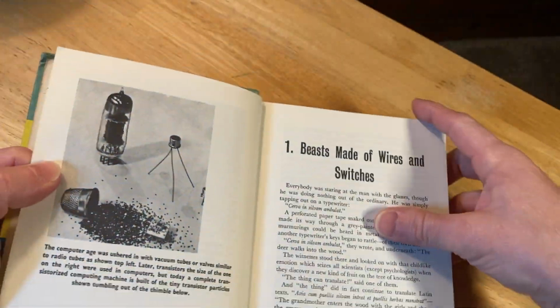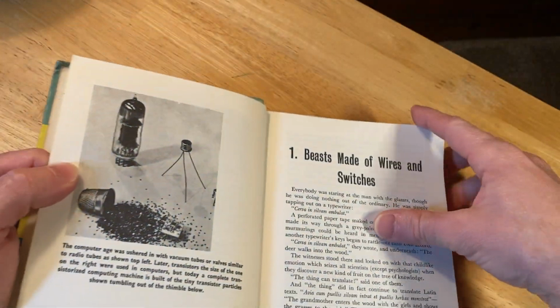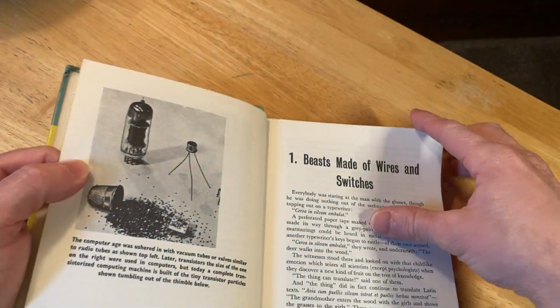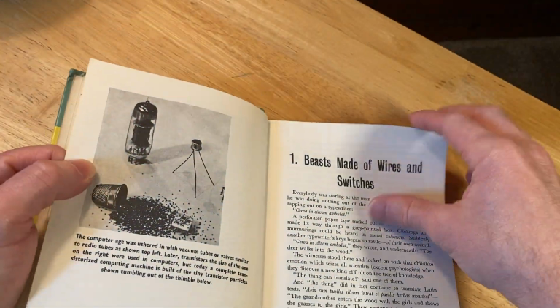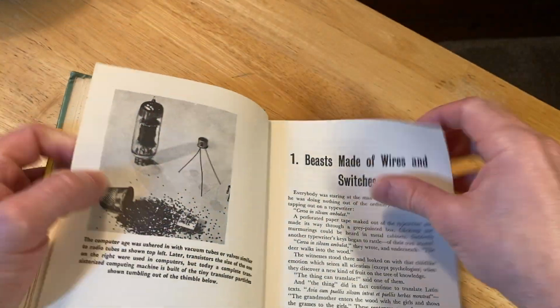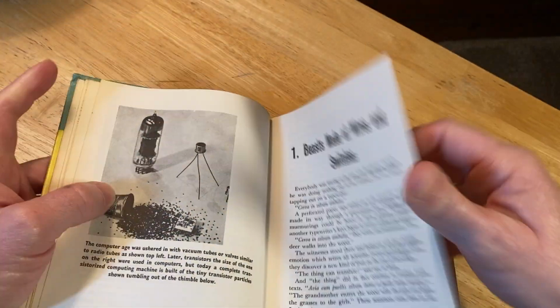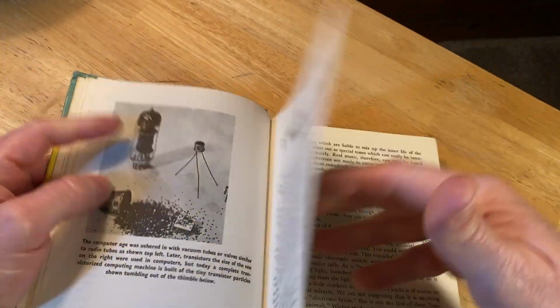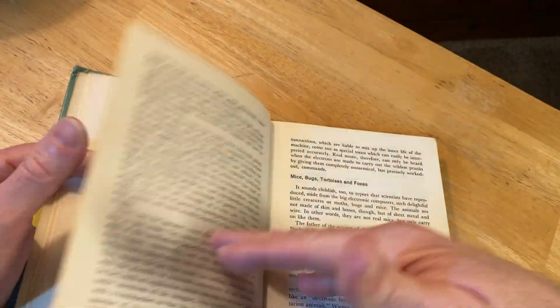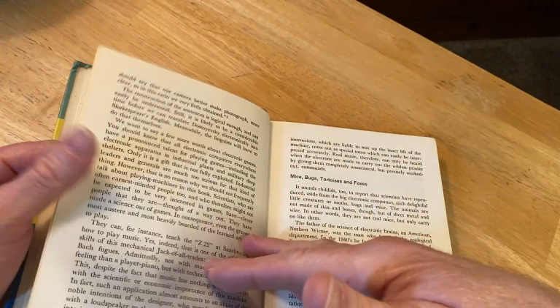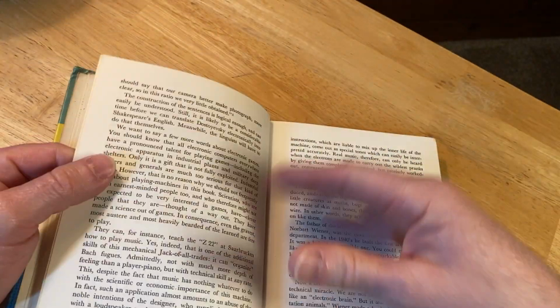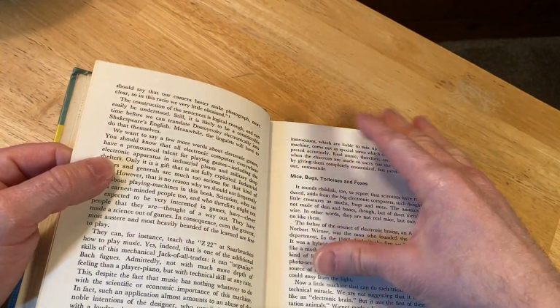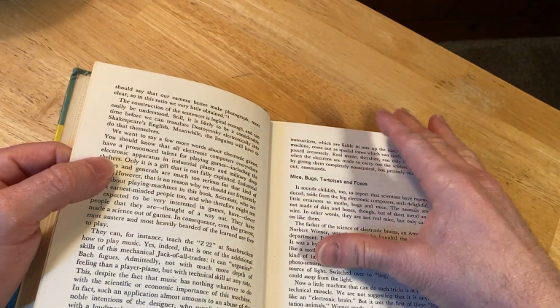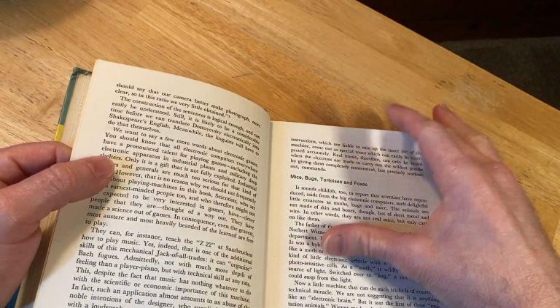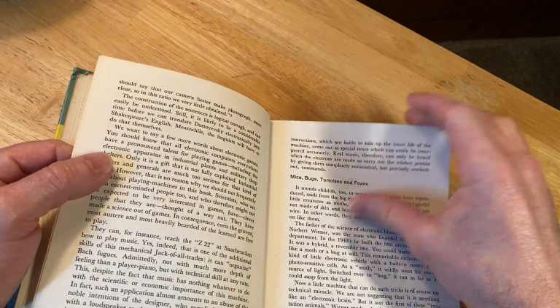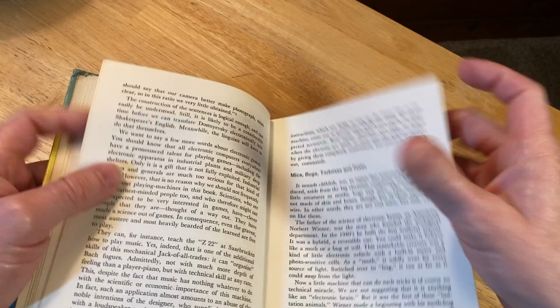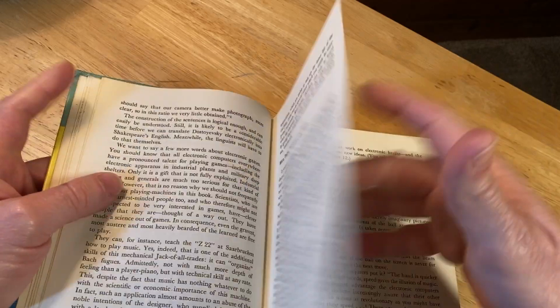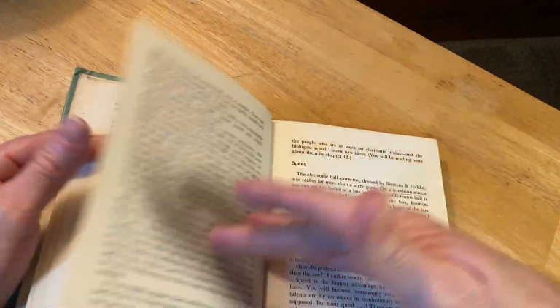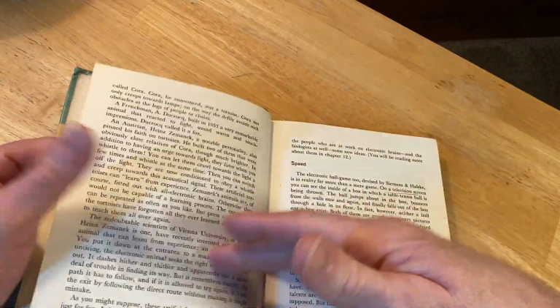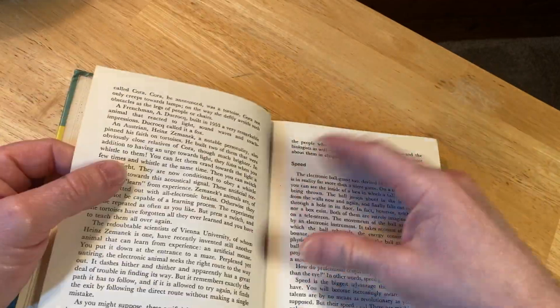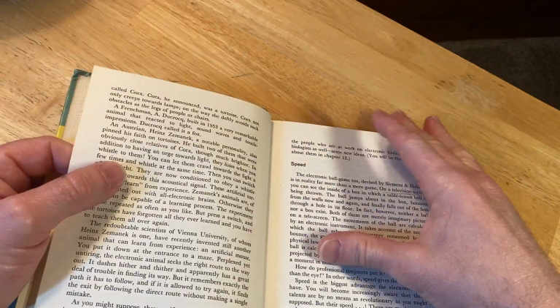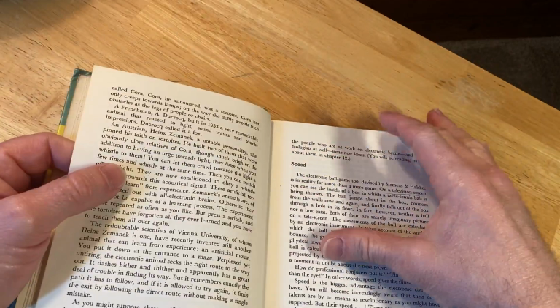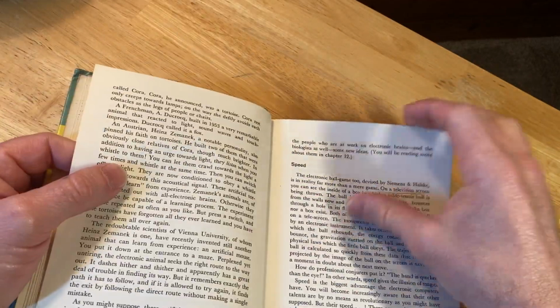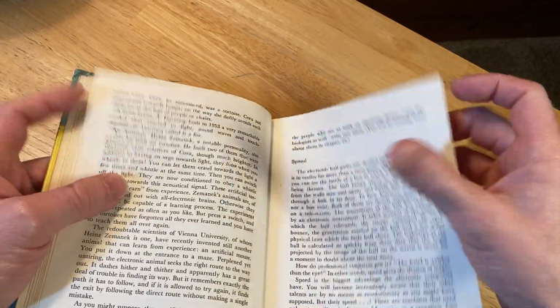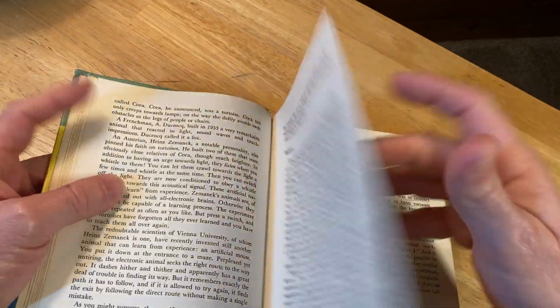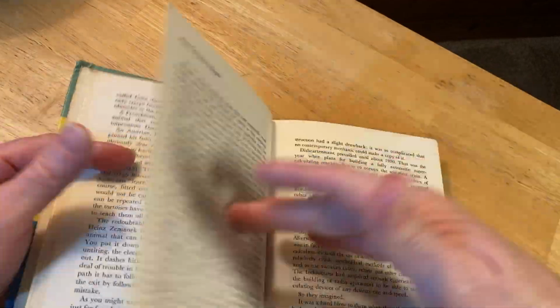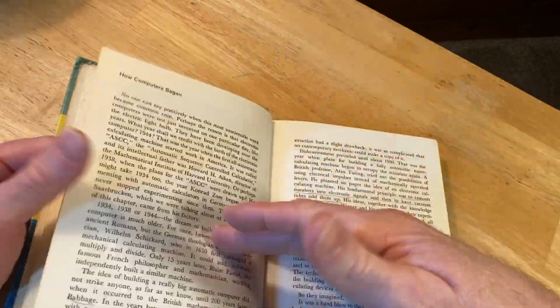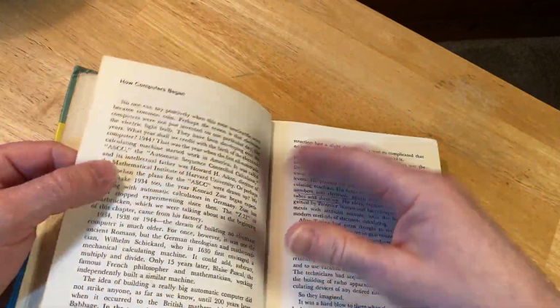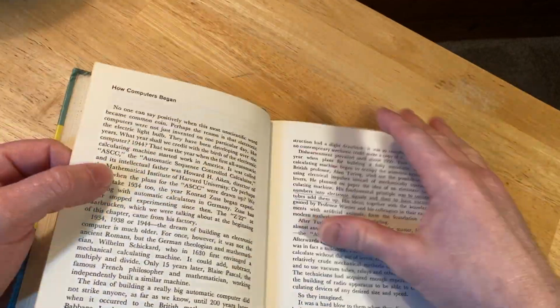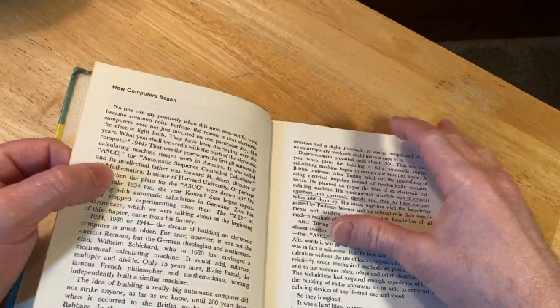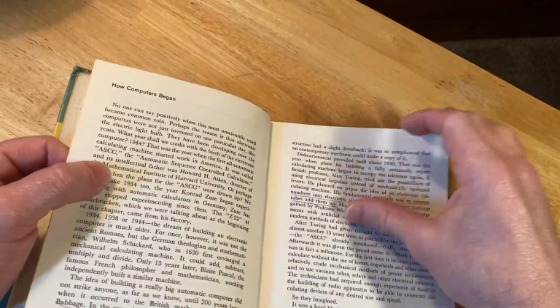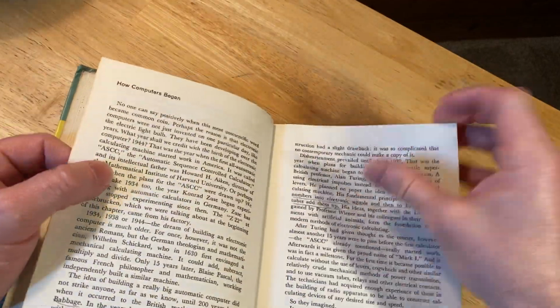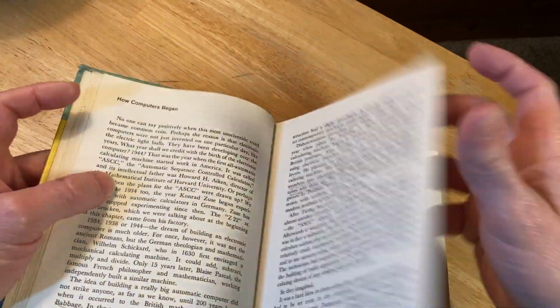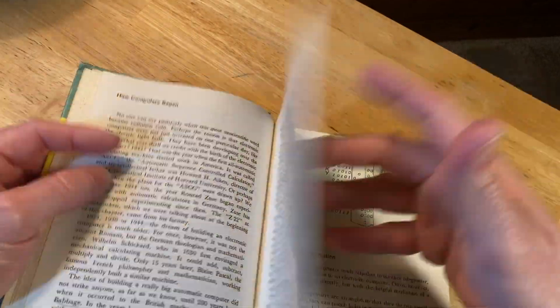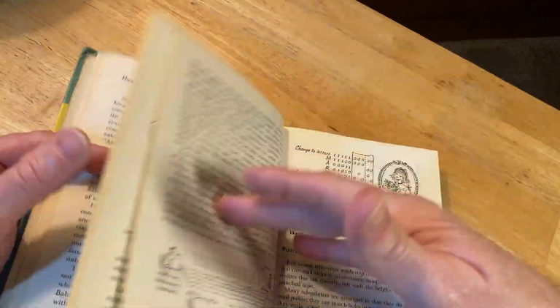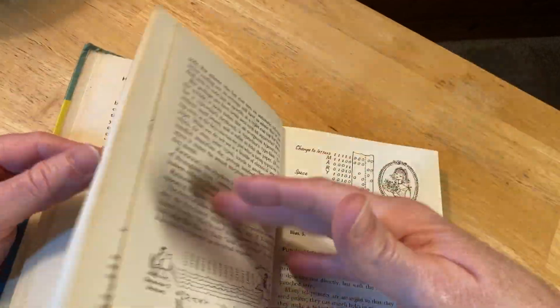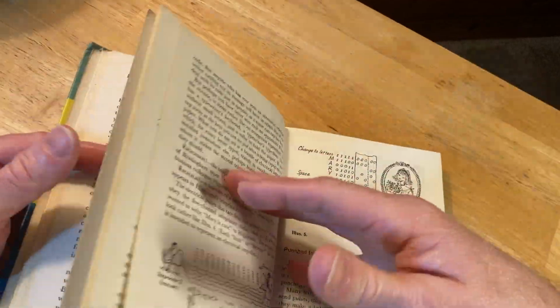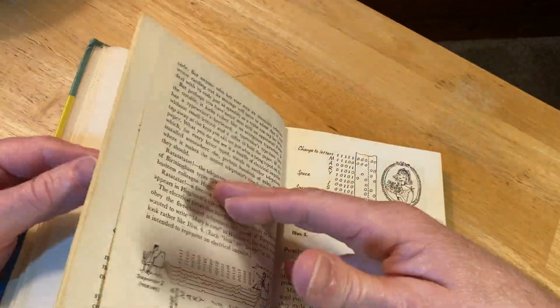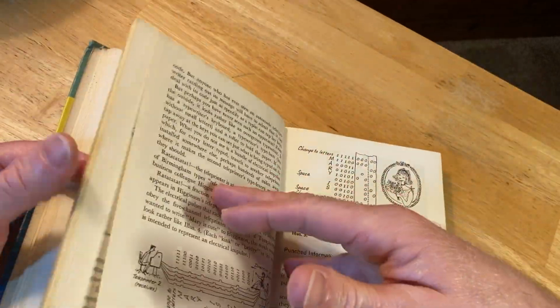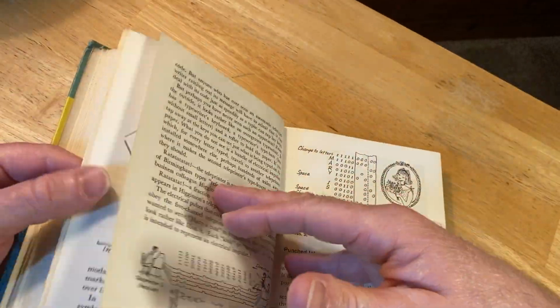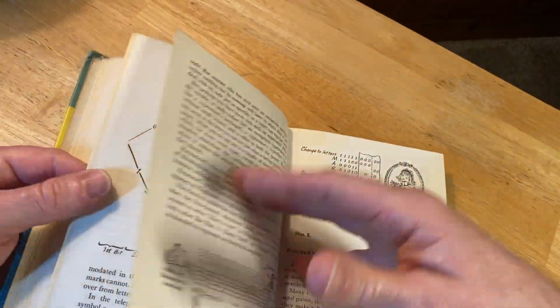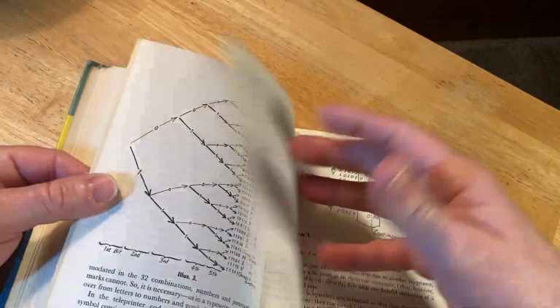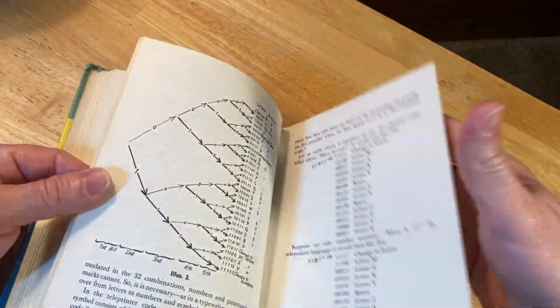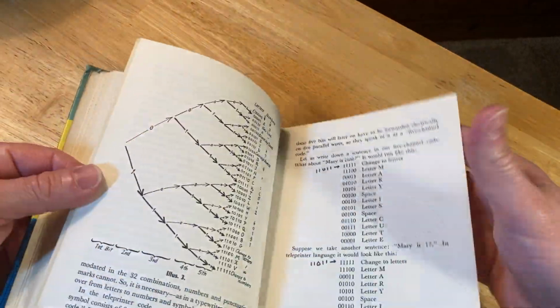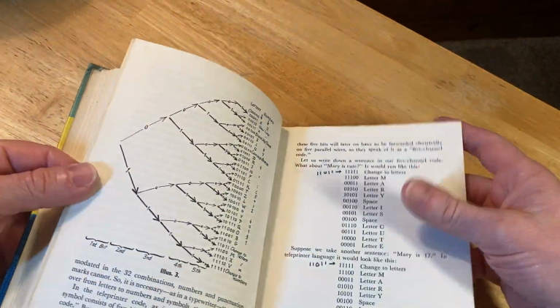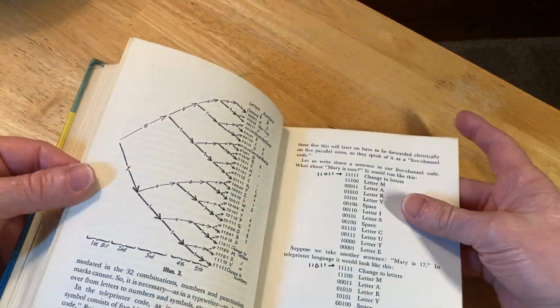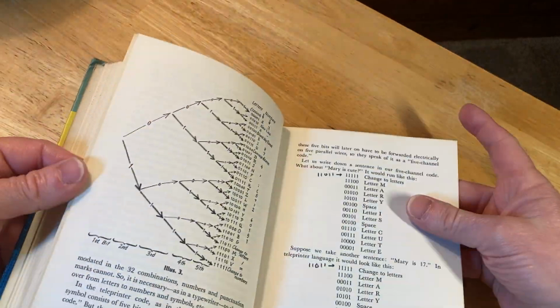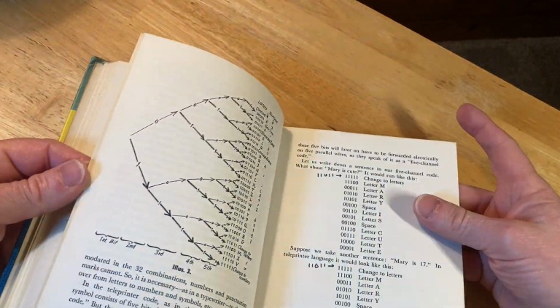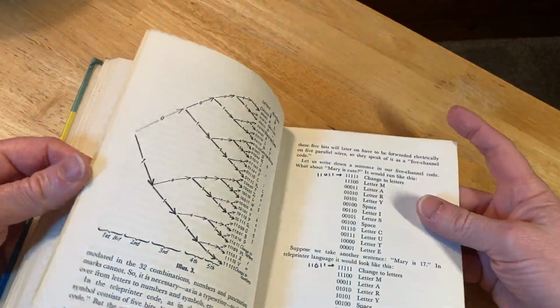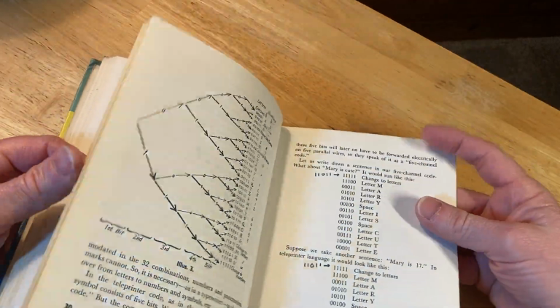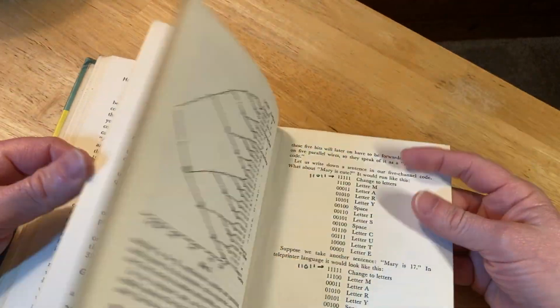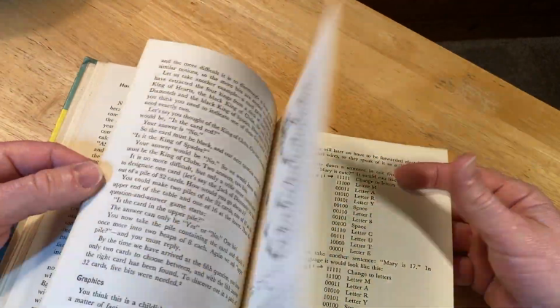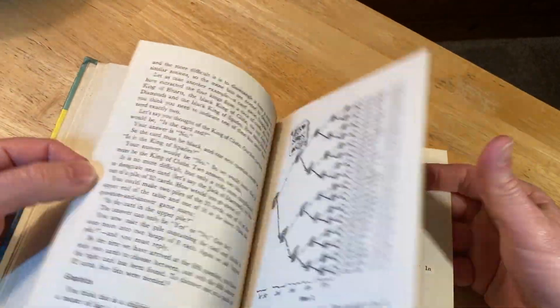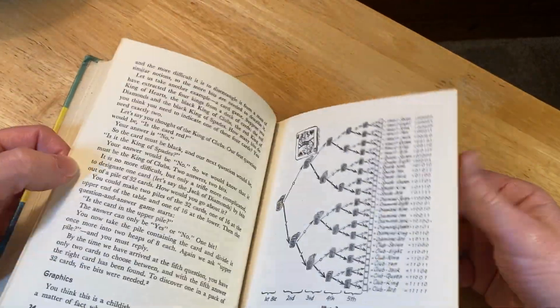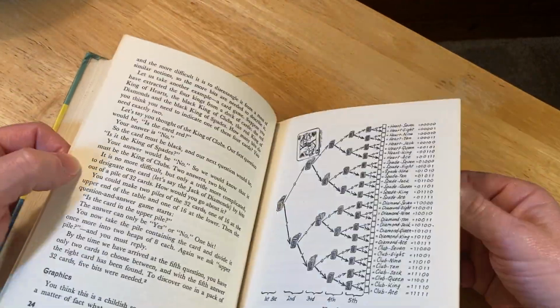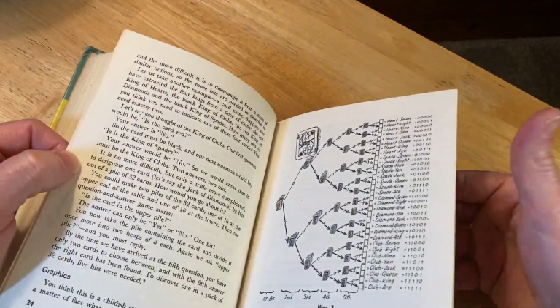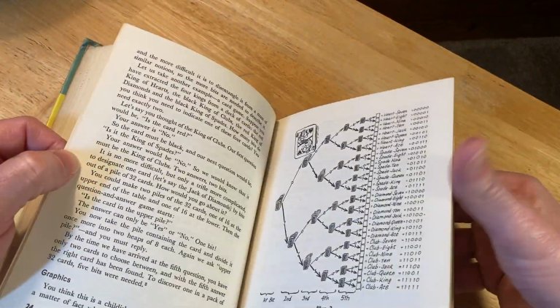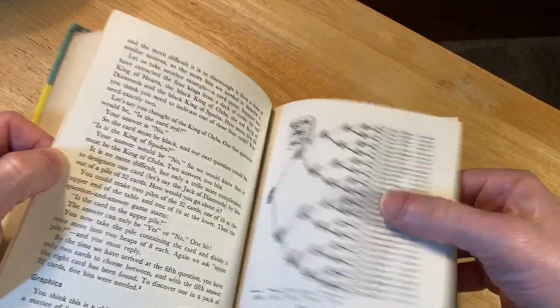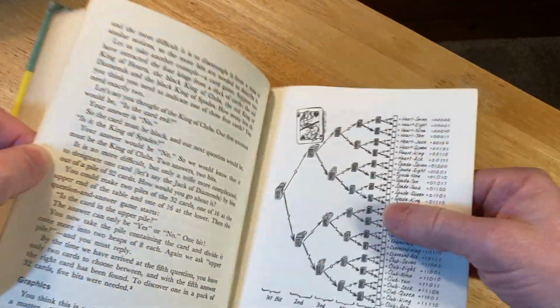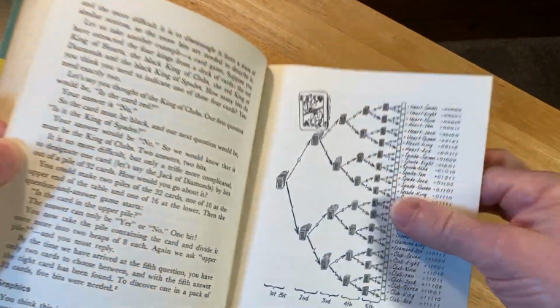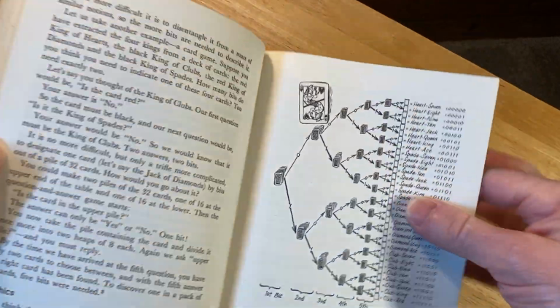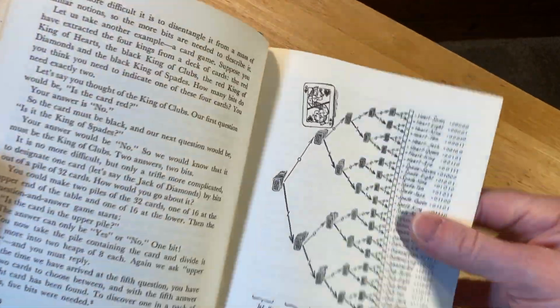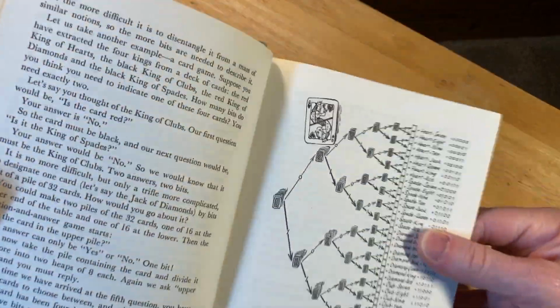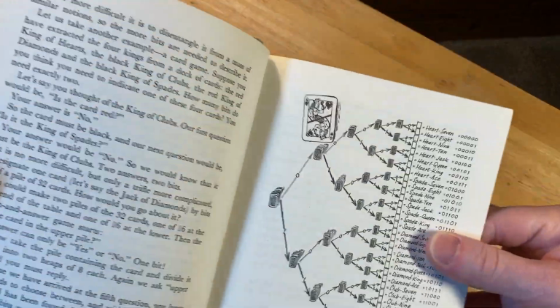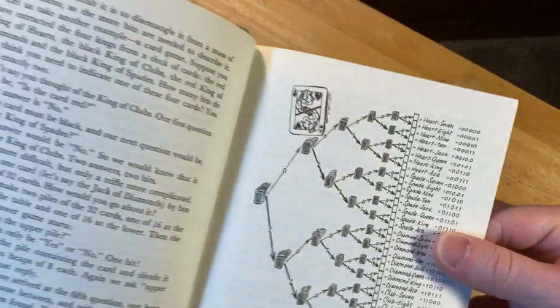Fun, yeah. Let's just look at some of the pictures in this book because it does have some interesting pictures and things. Let's glance through it.